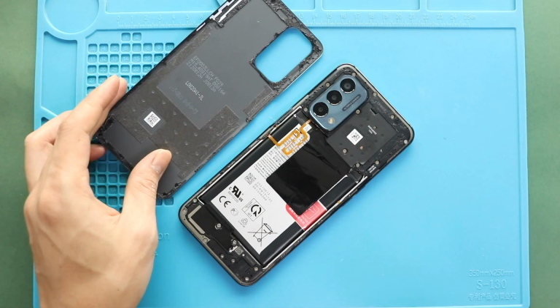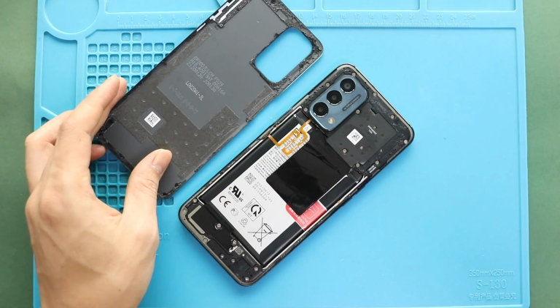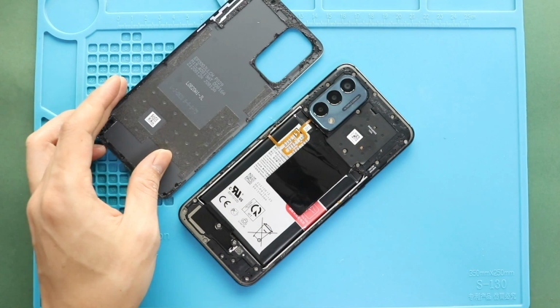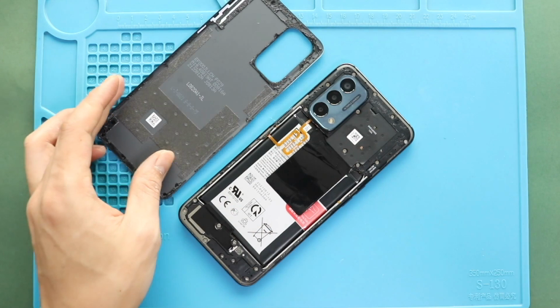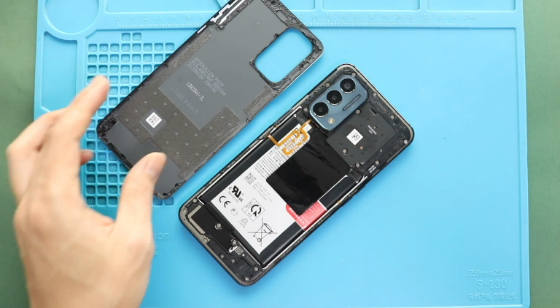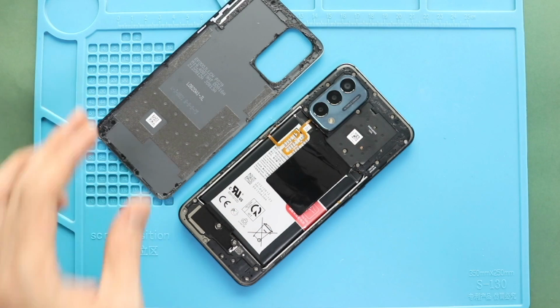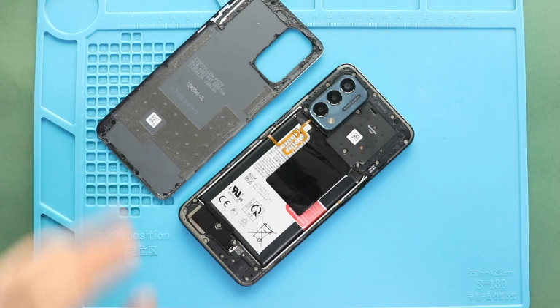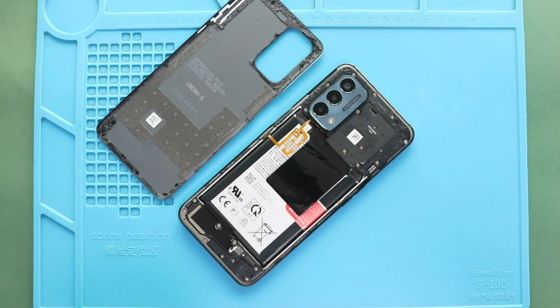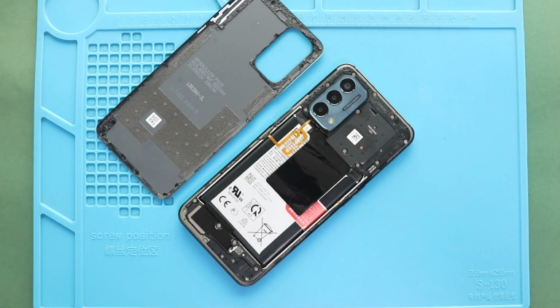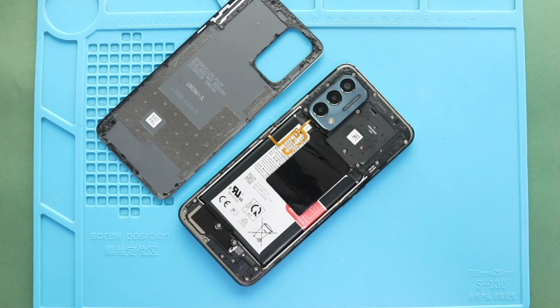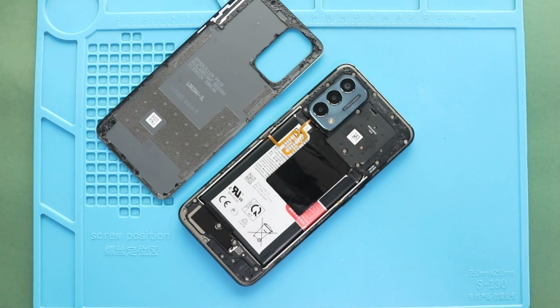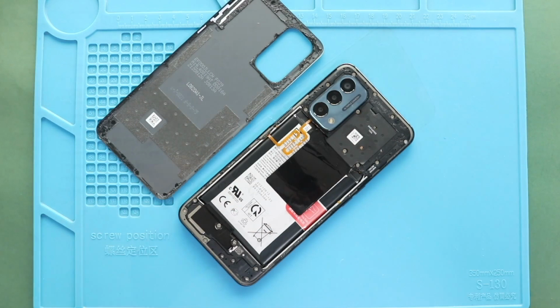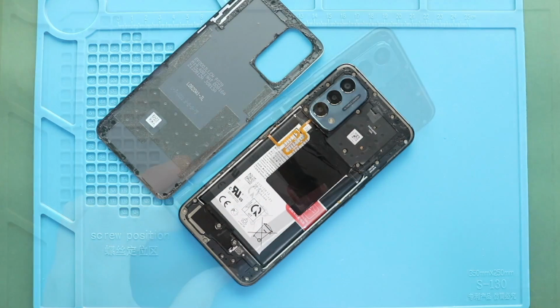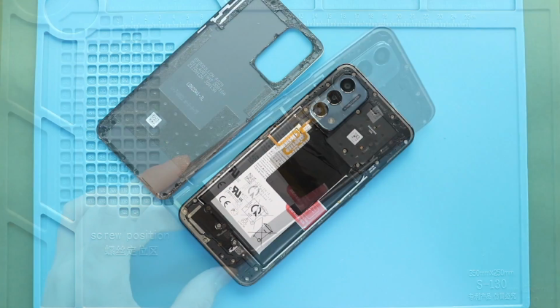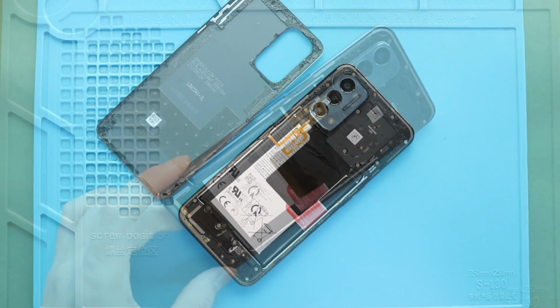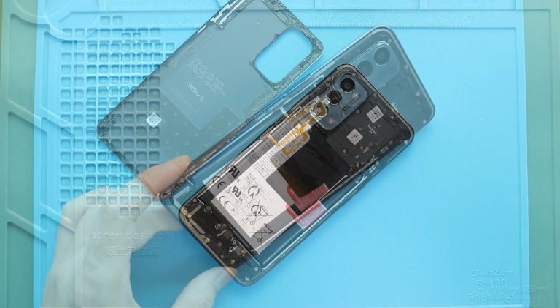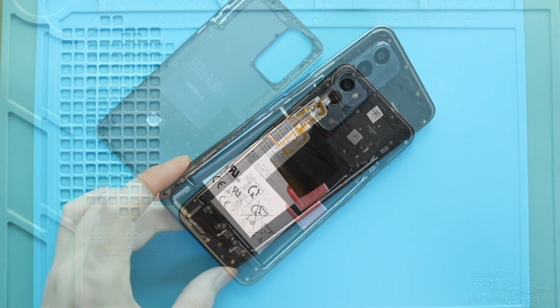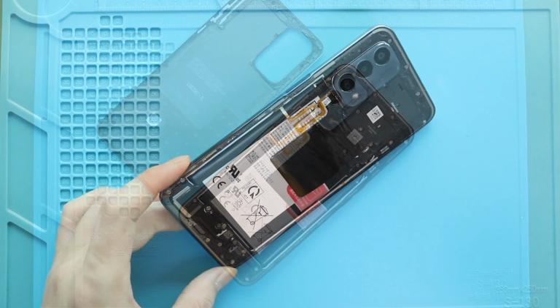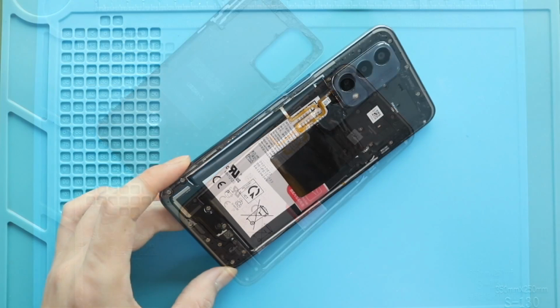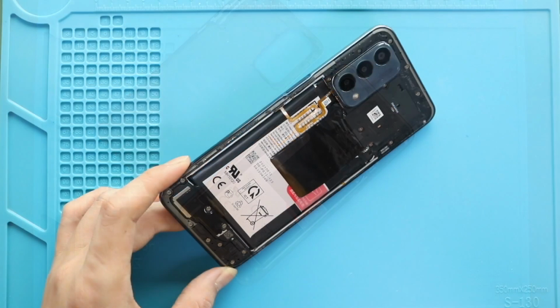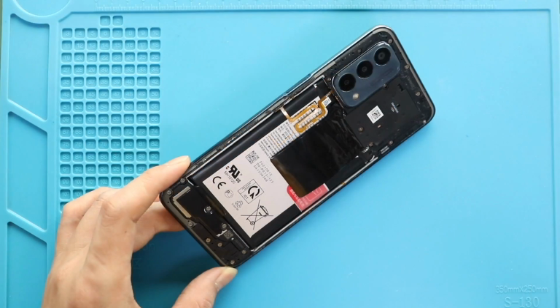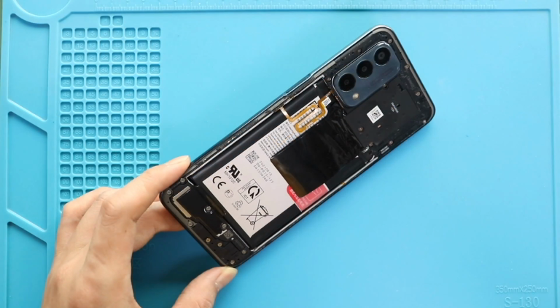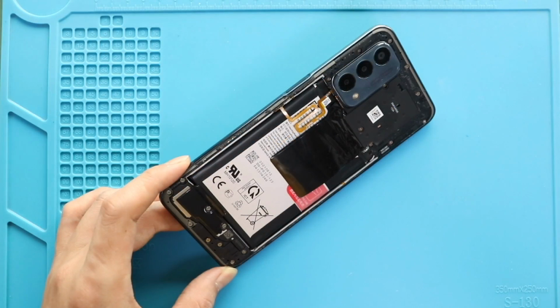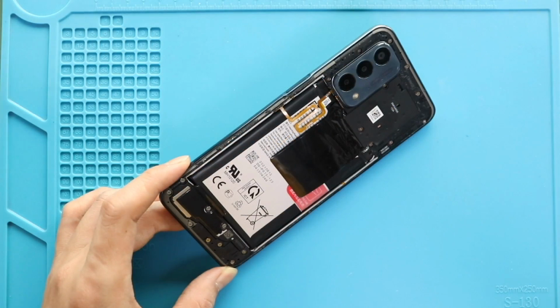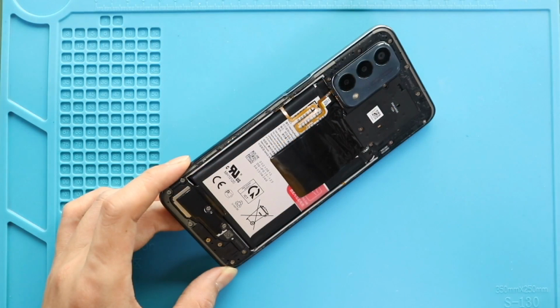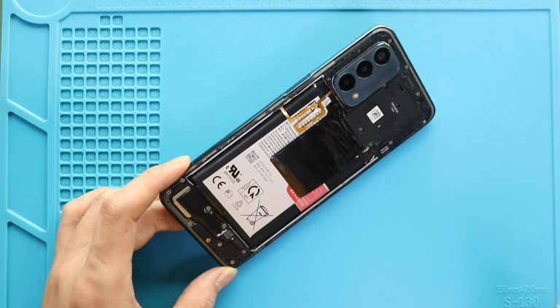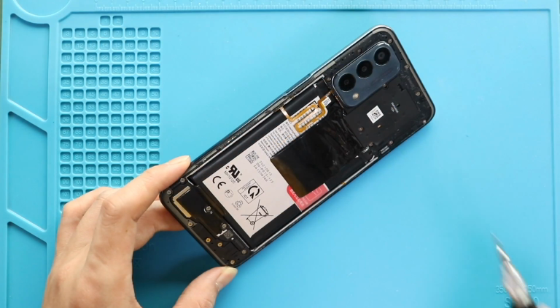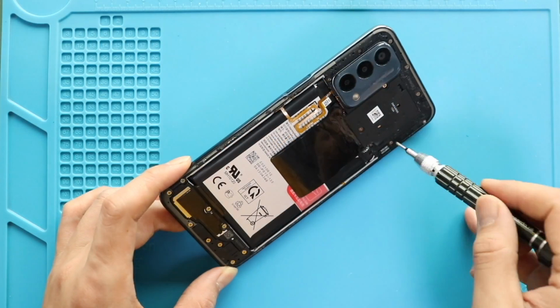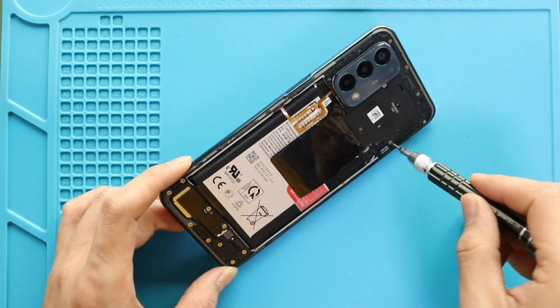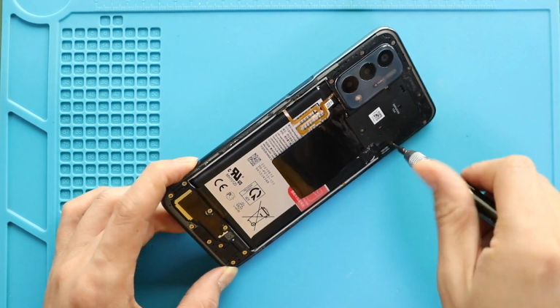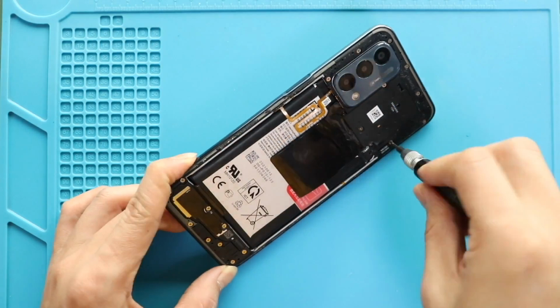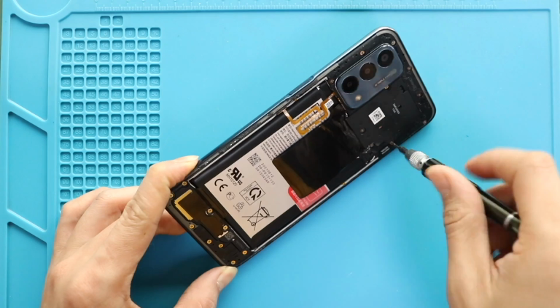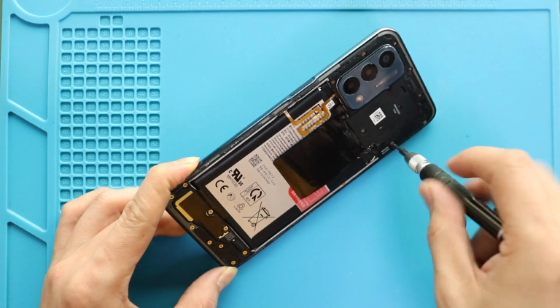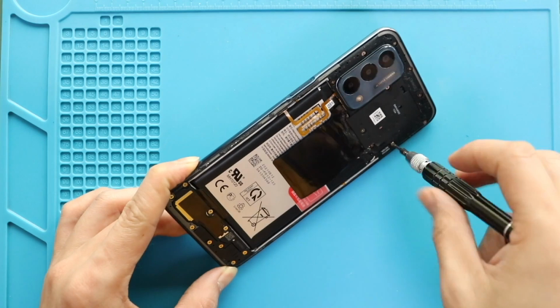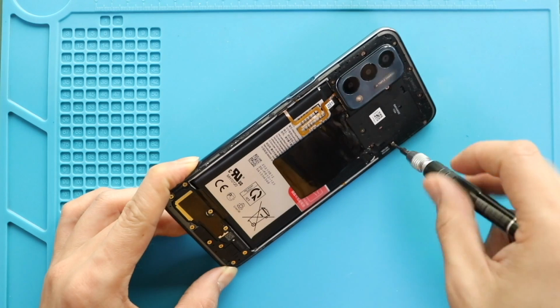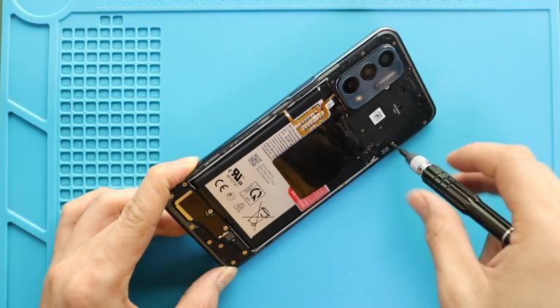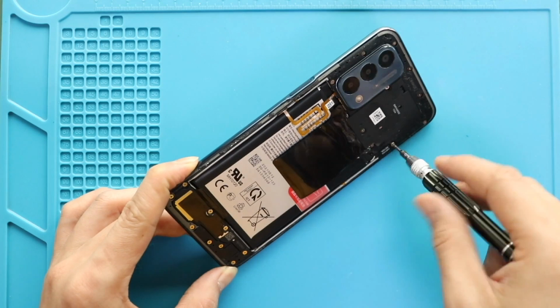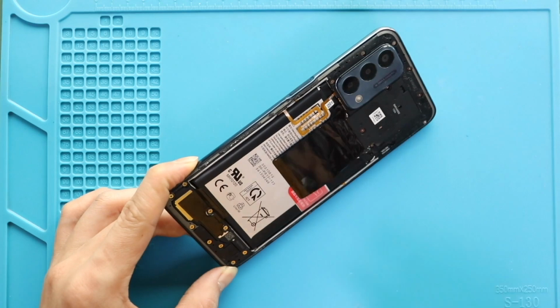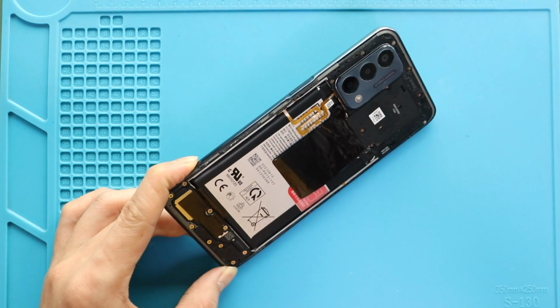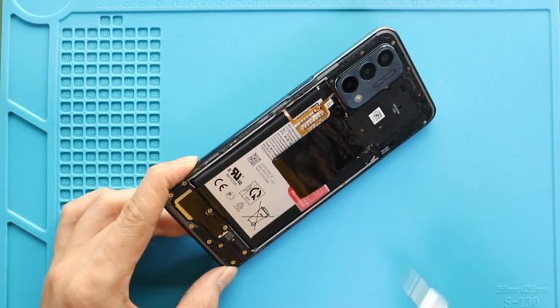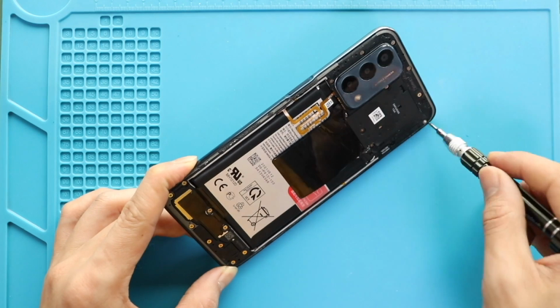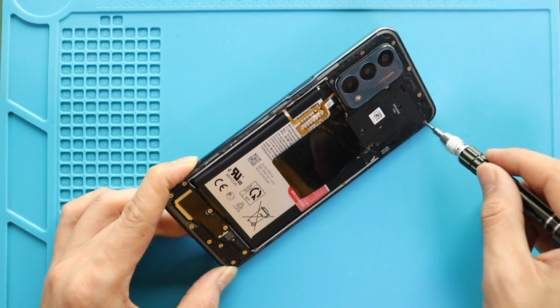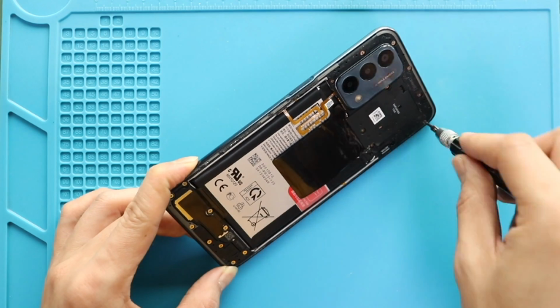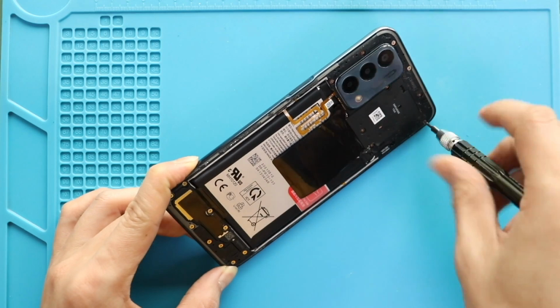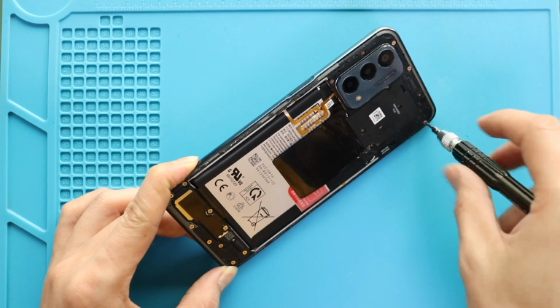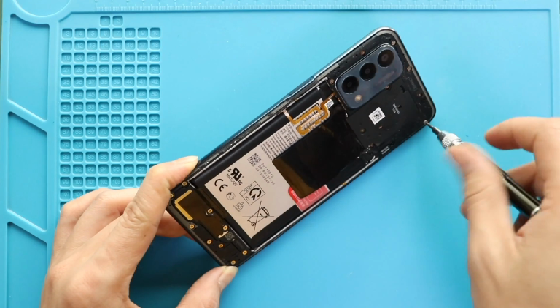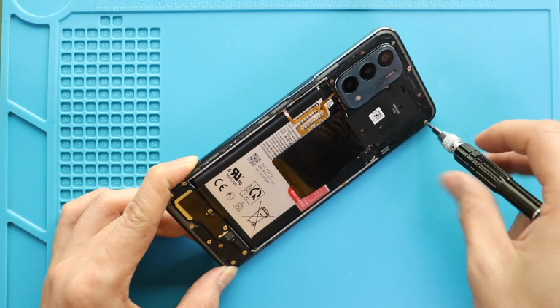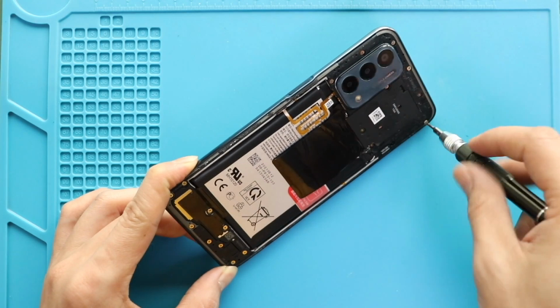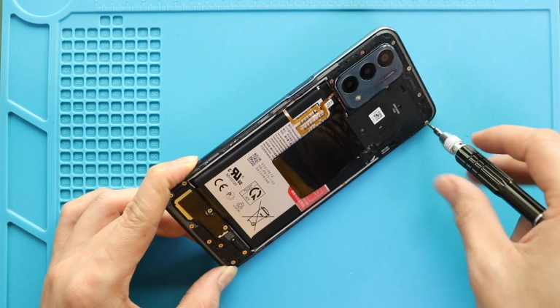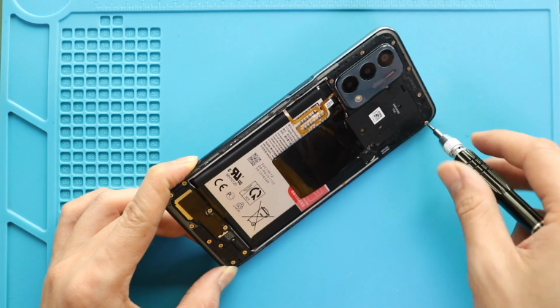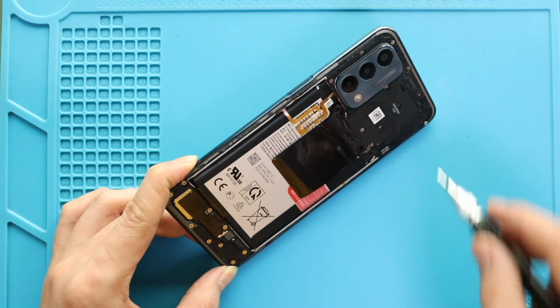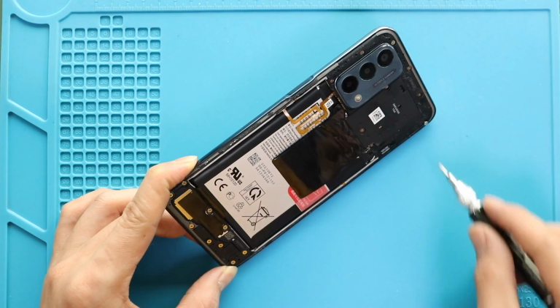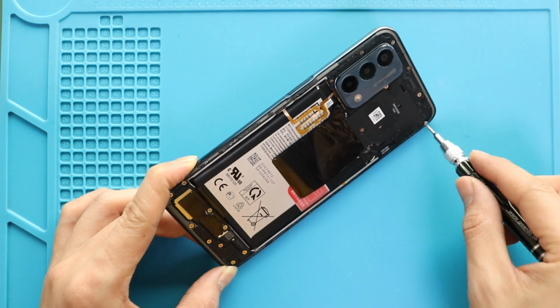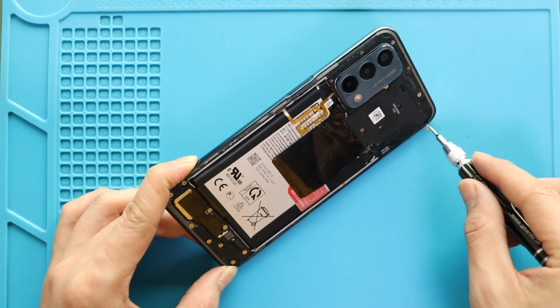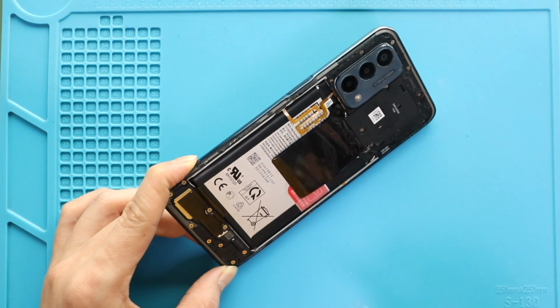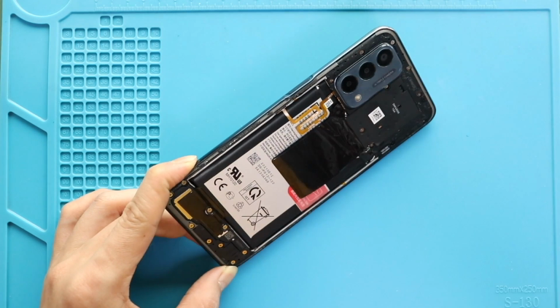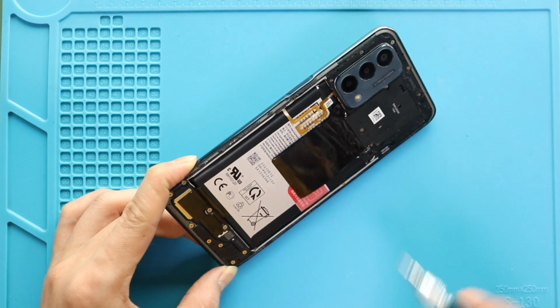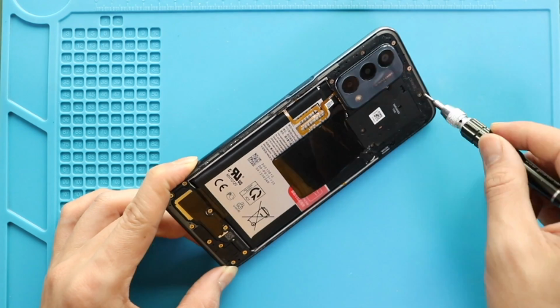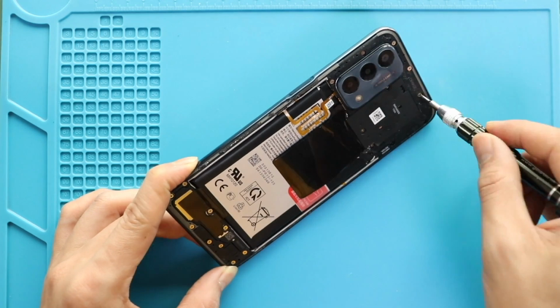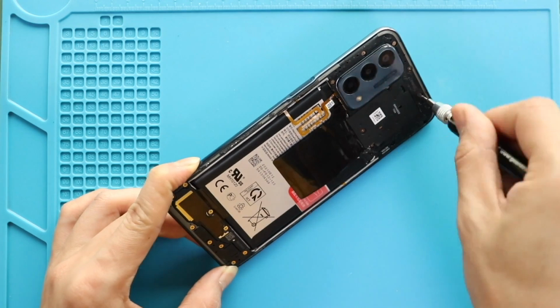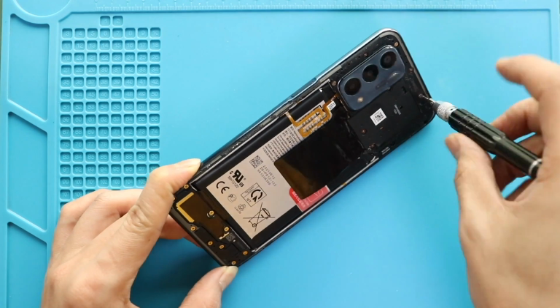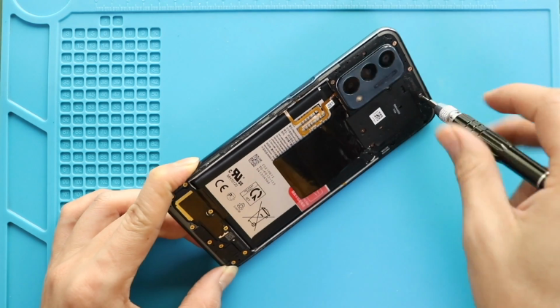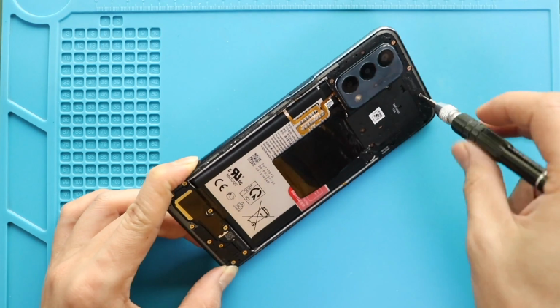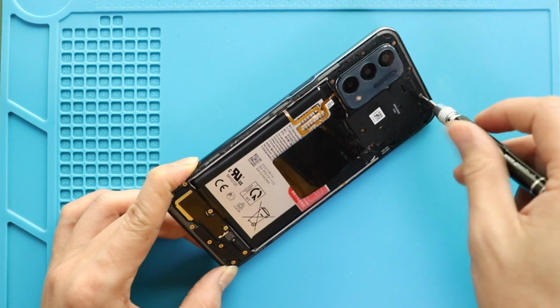Take out the back cover and then take out the mid frame by undoing 17 screws from the top and bottom. Also, make sure the seam dries out.